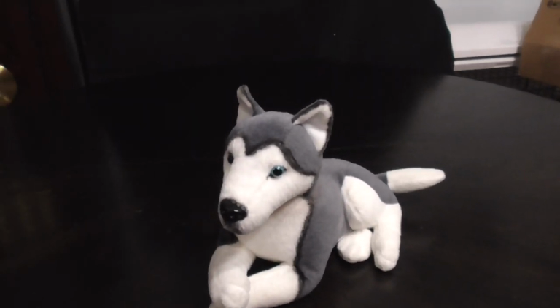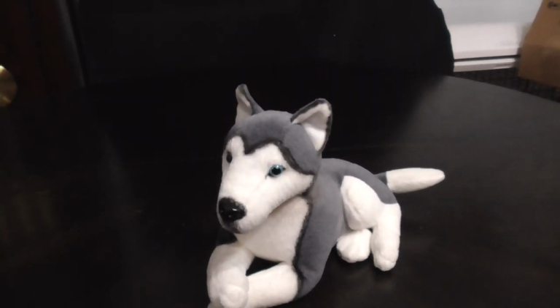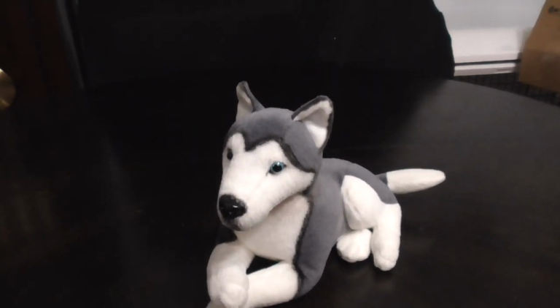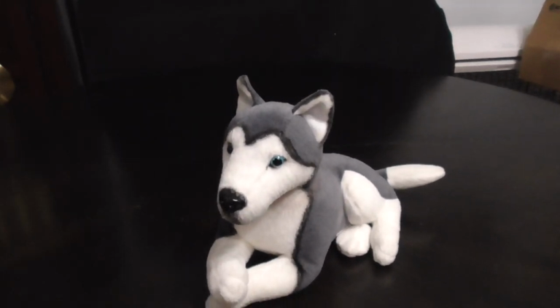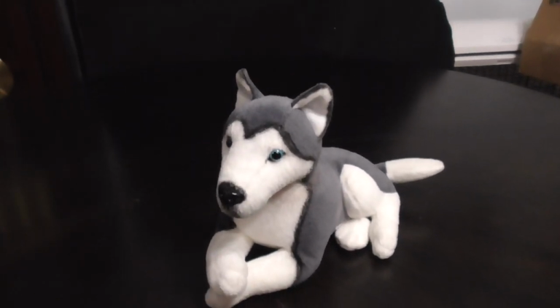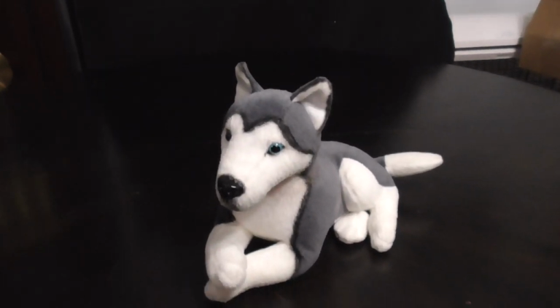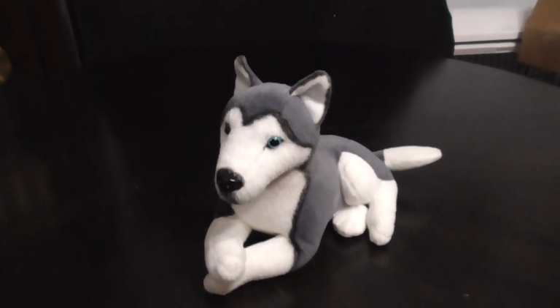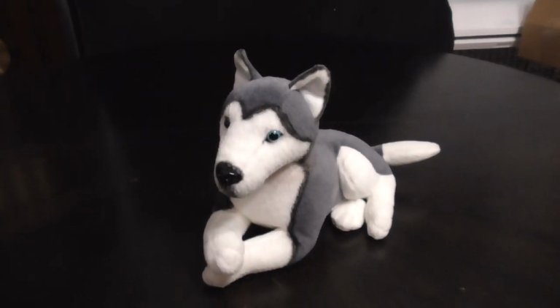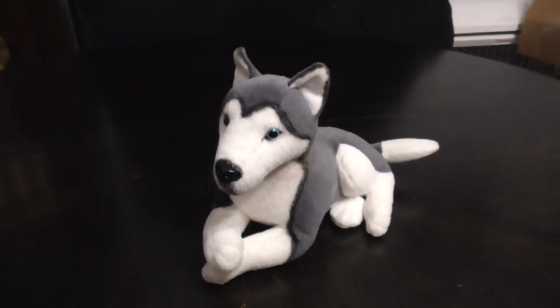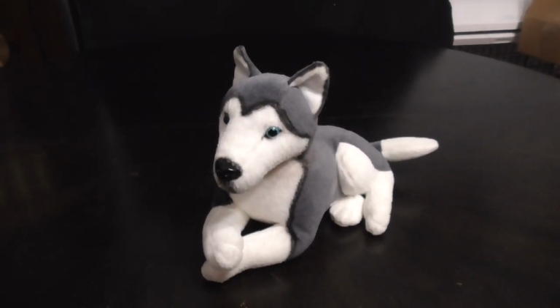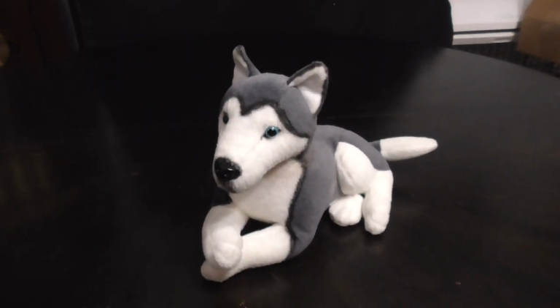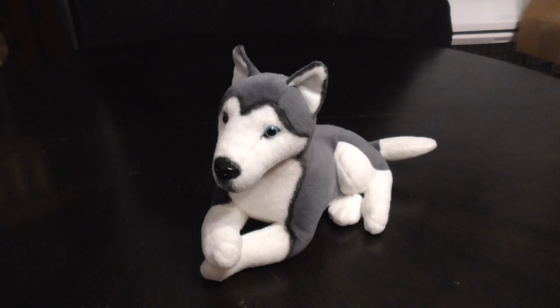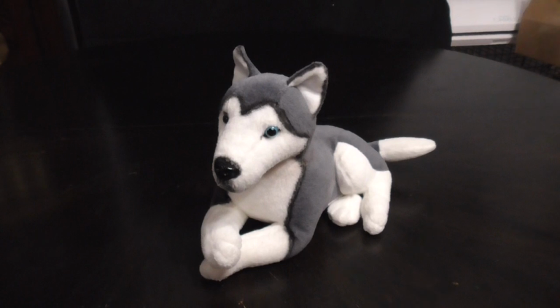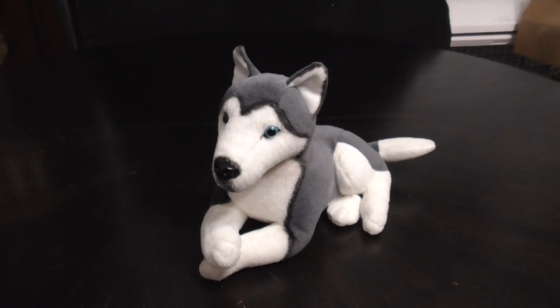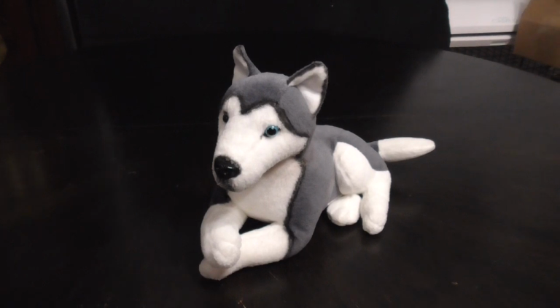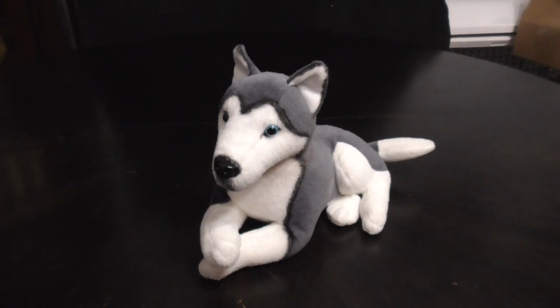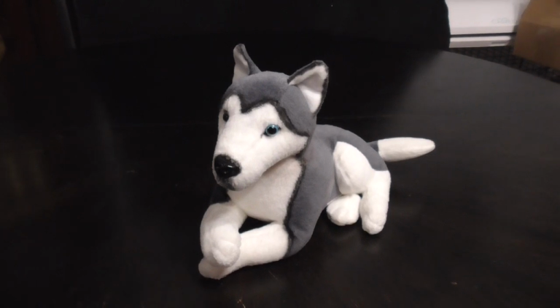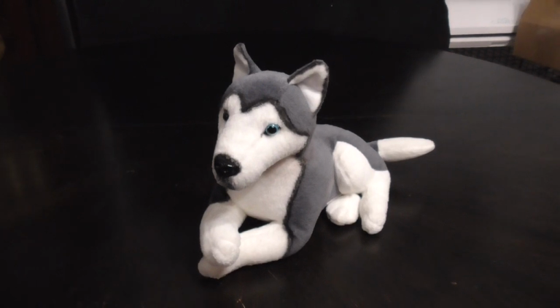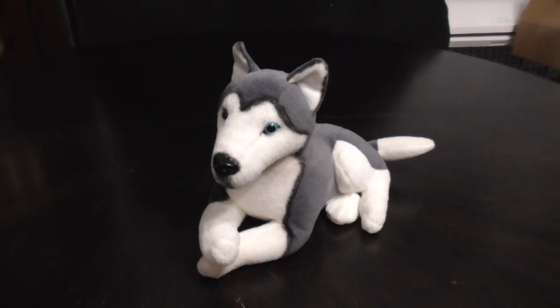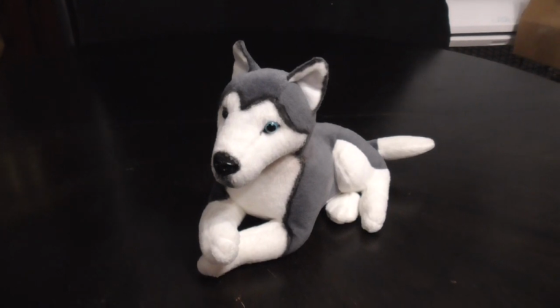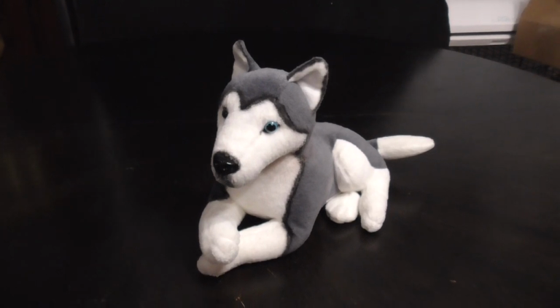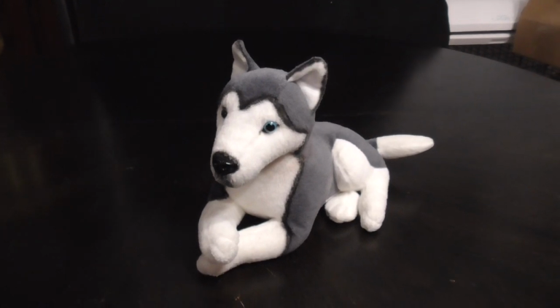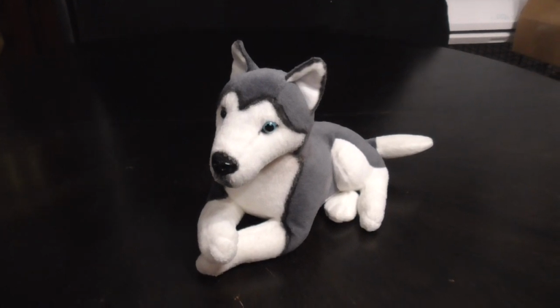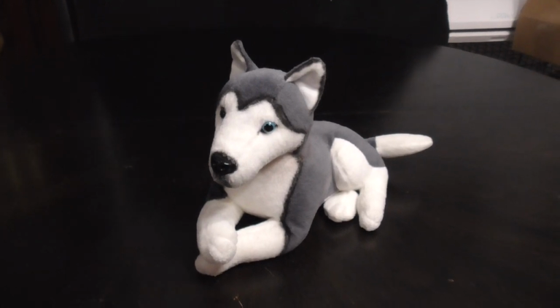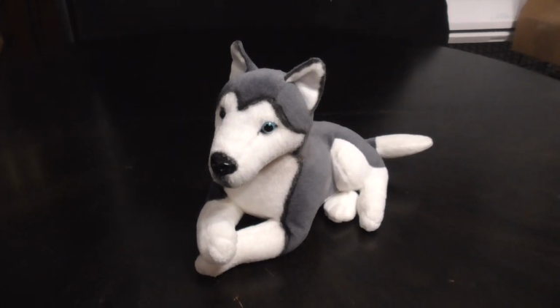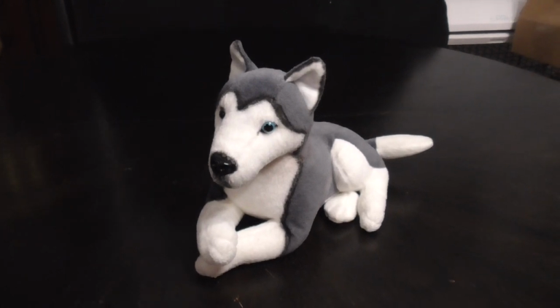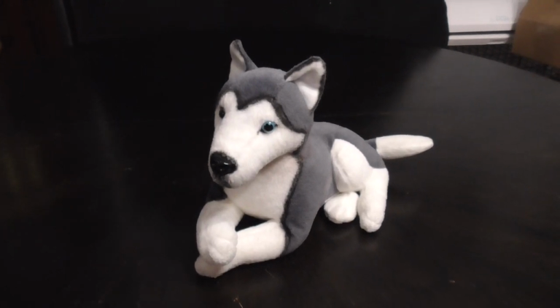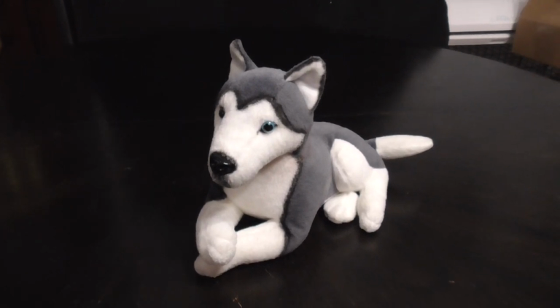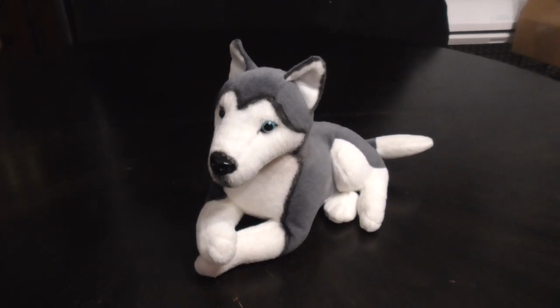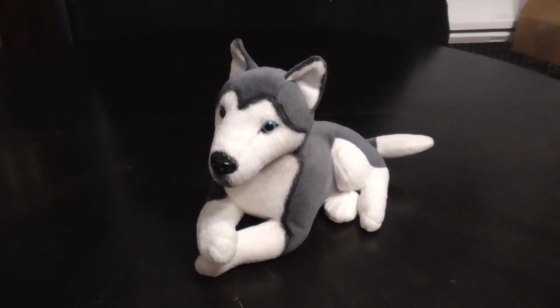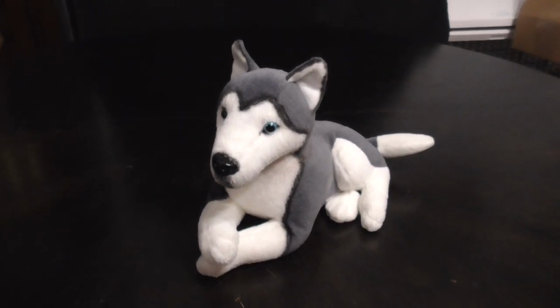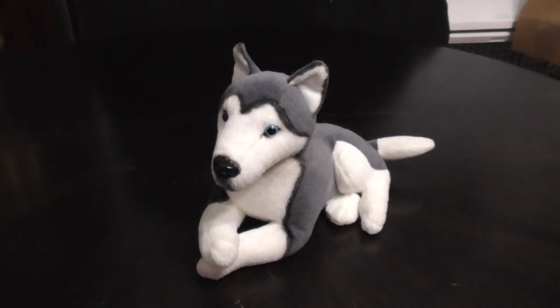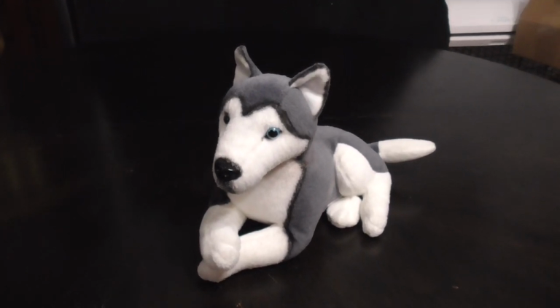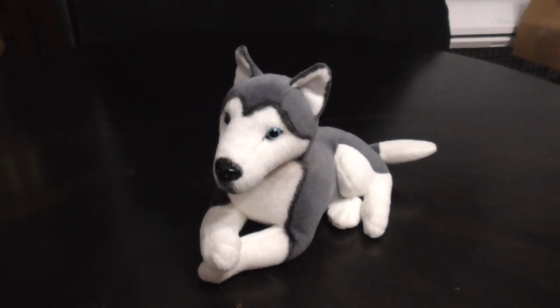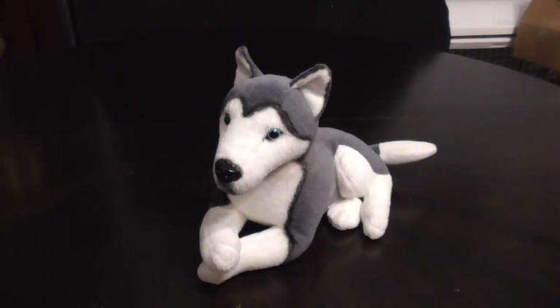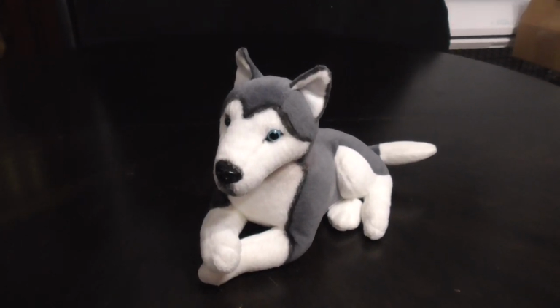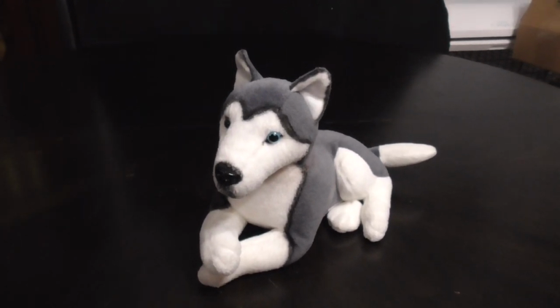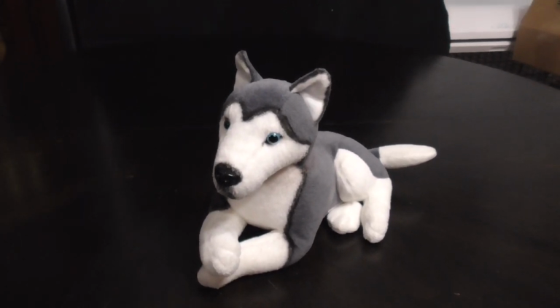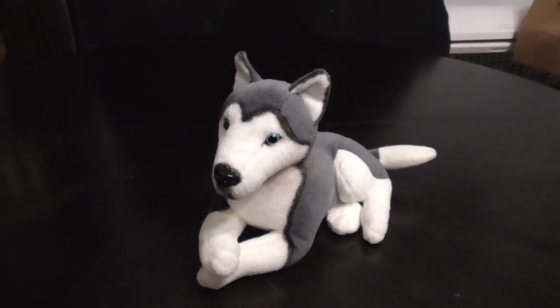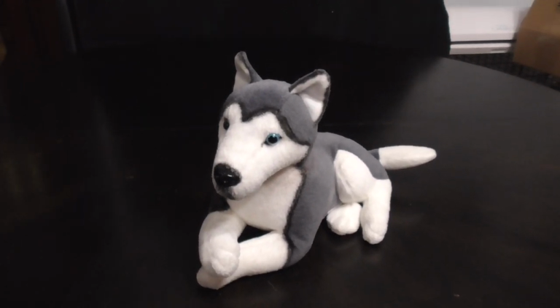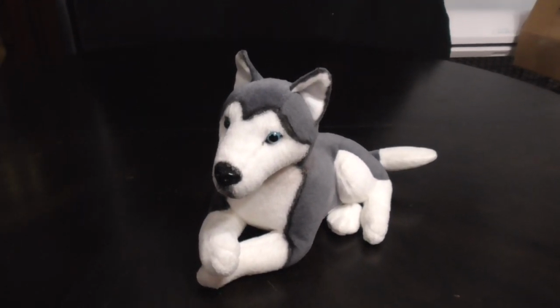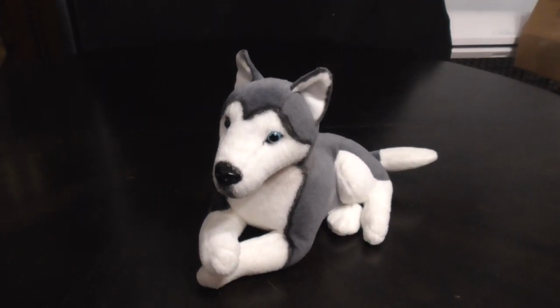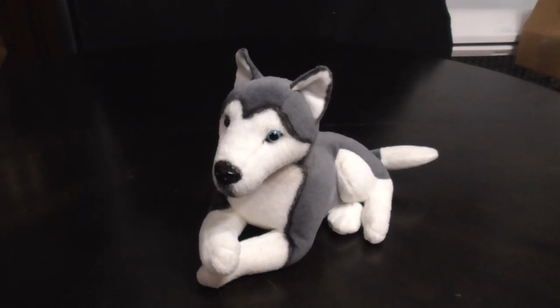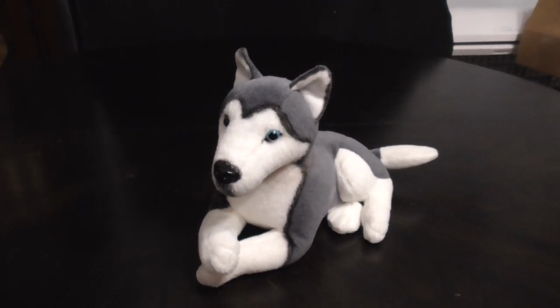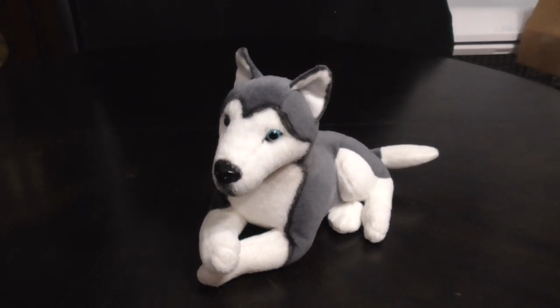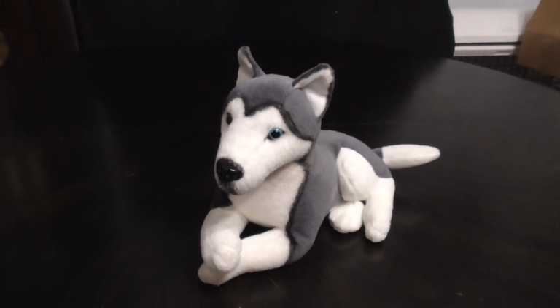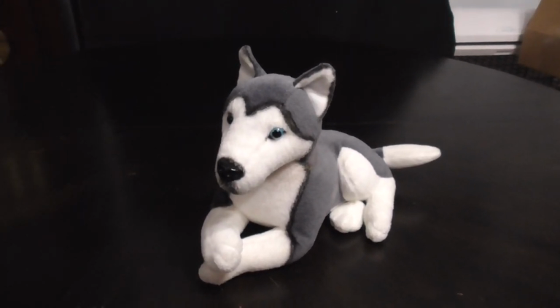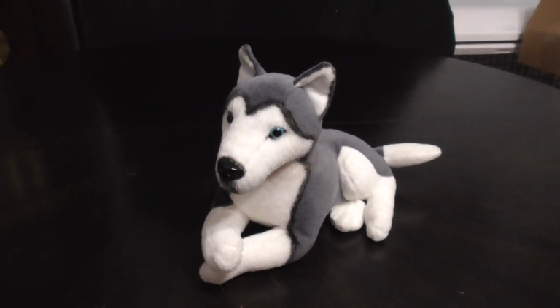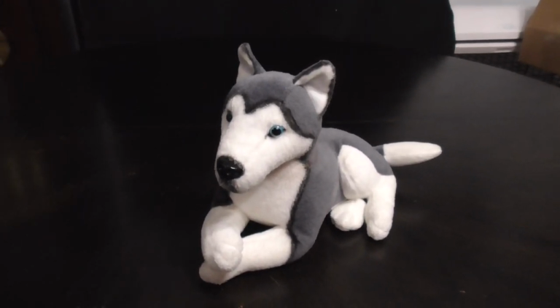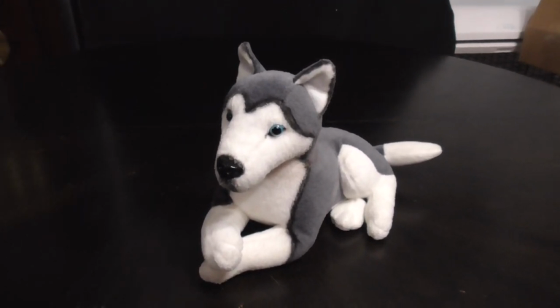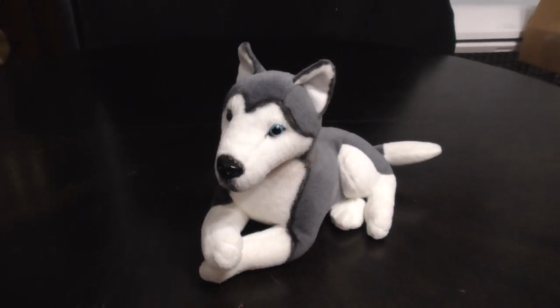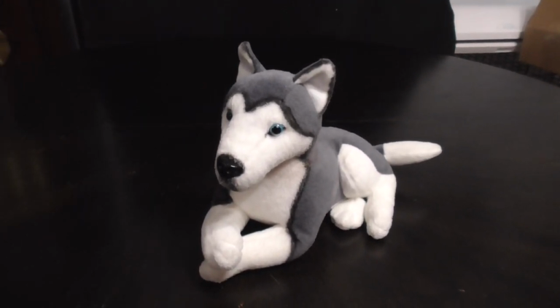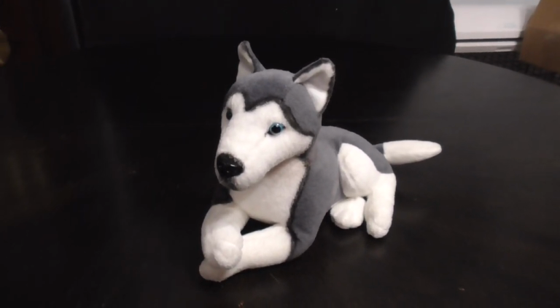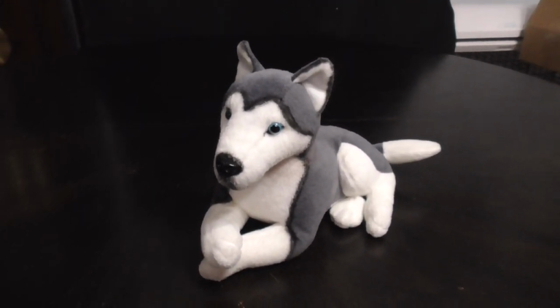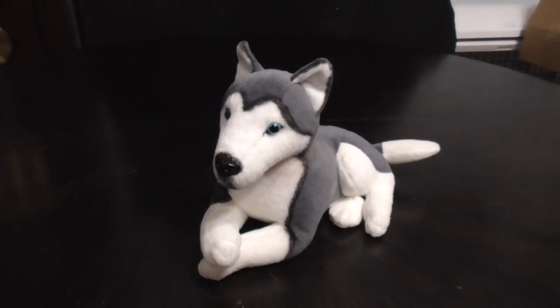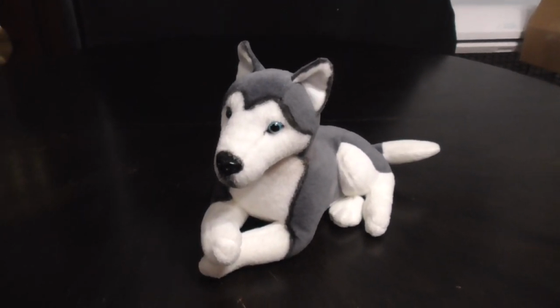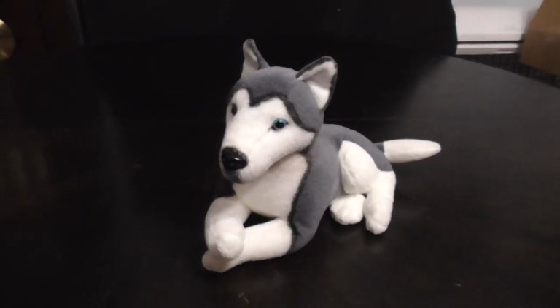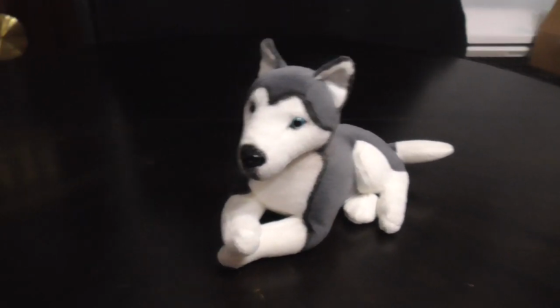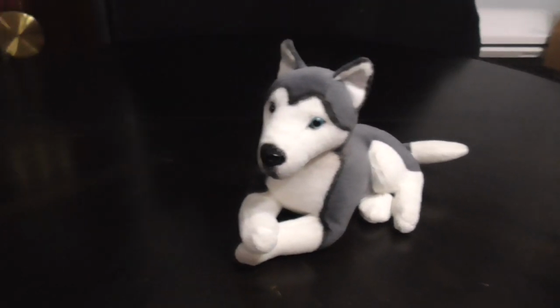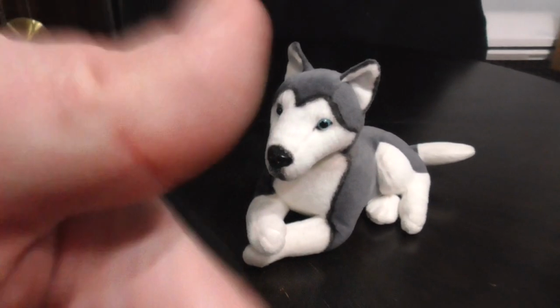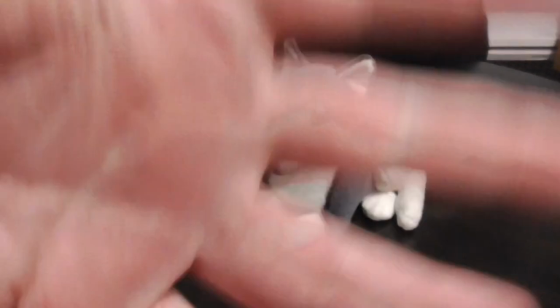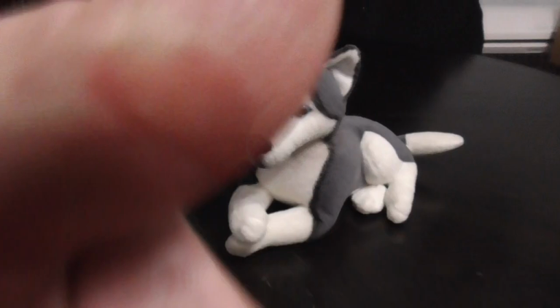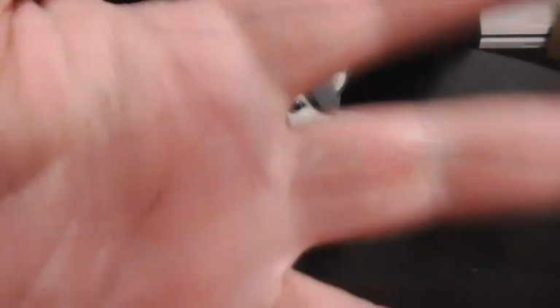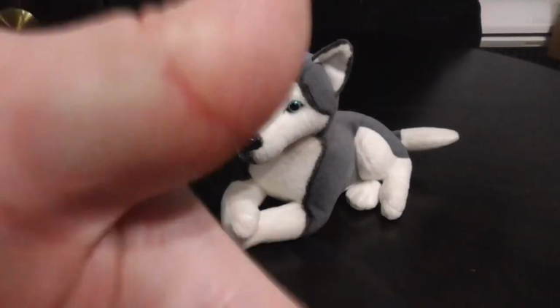That's the quick review on this Siberian Husky Plush. Alright guys, bye!